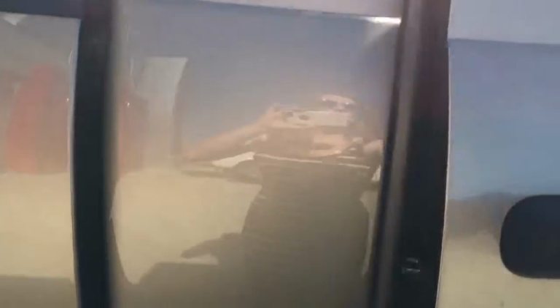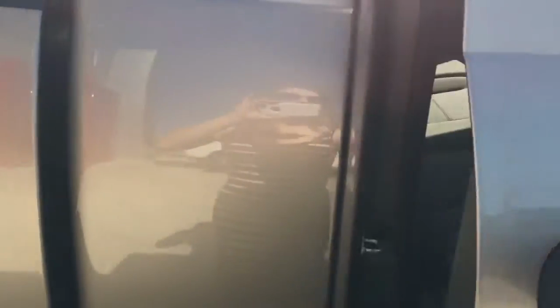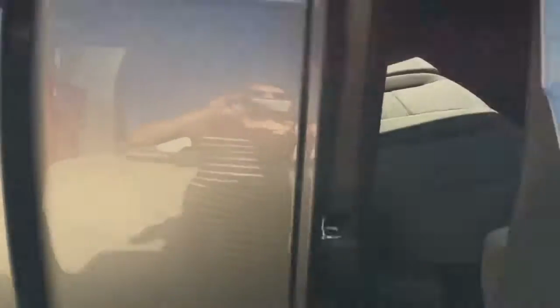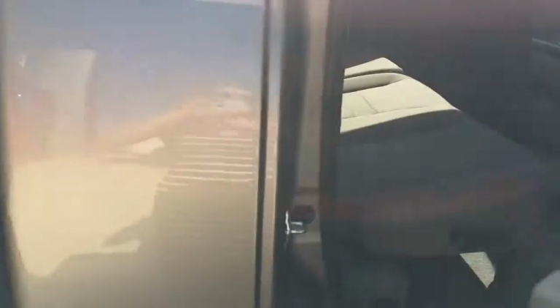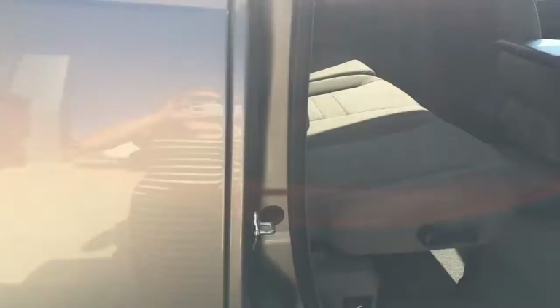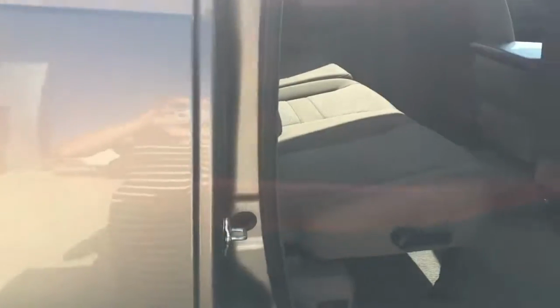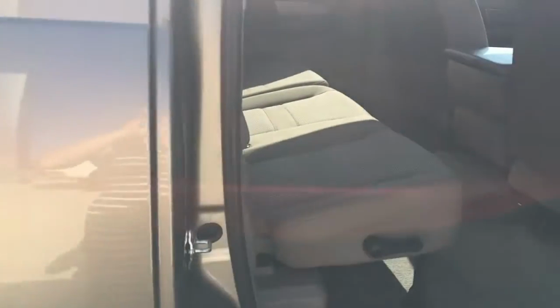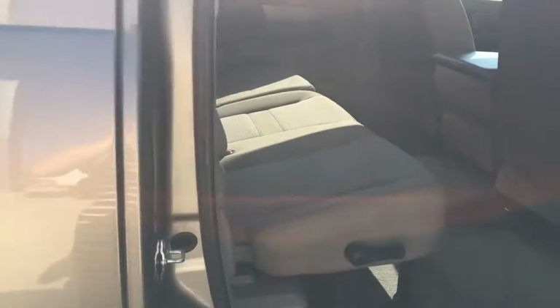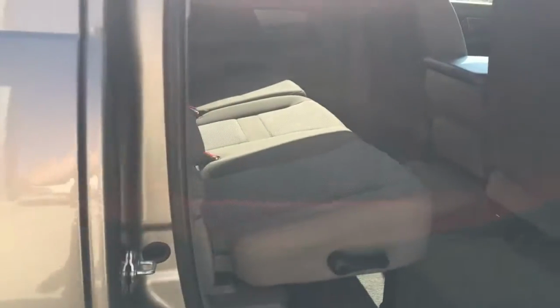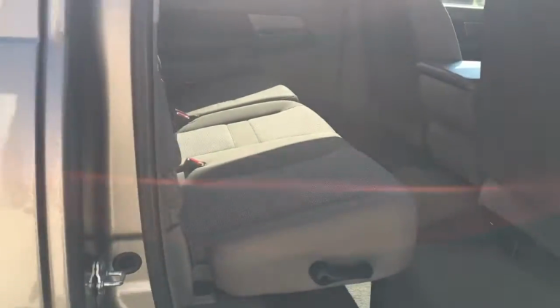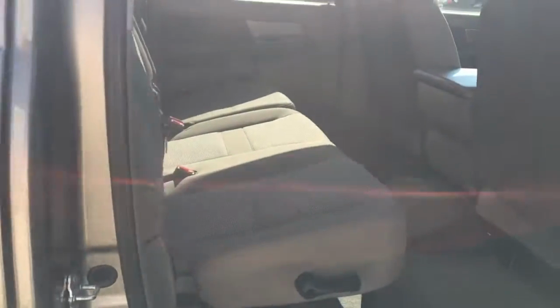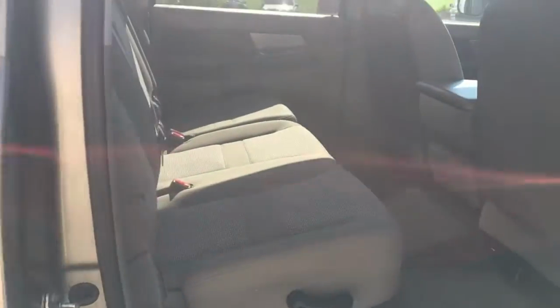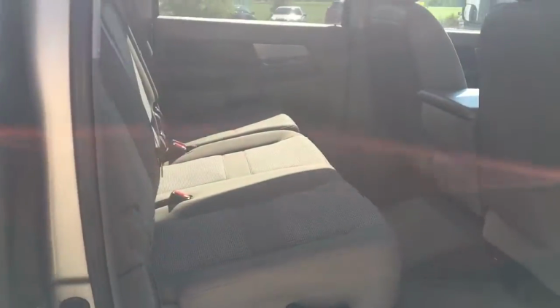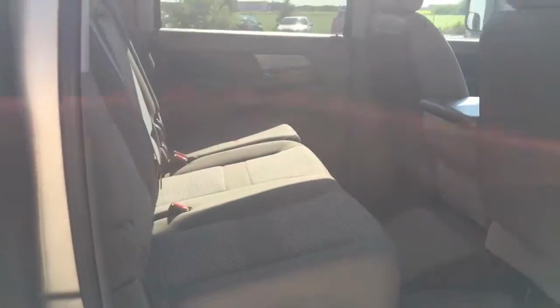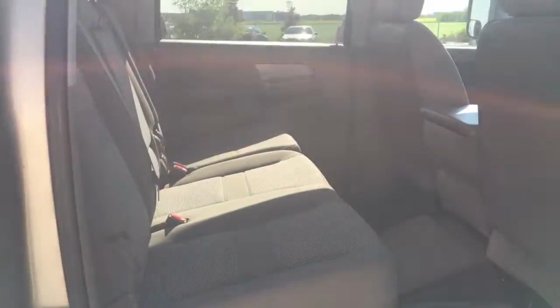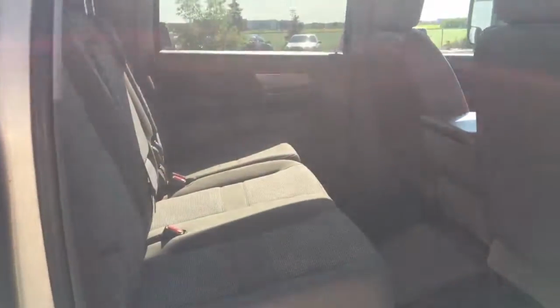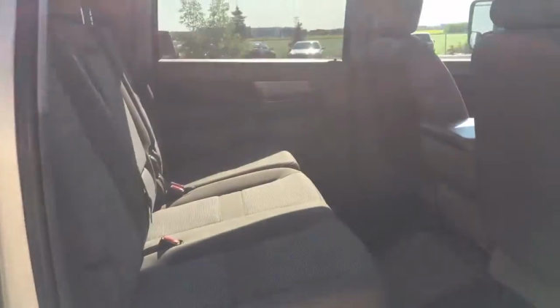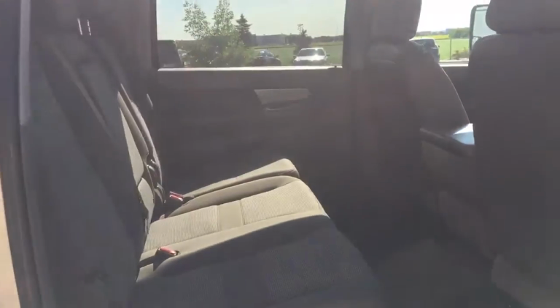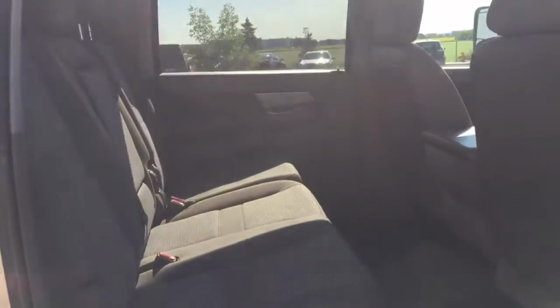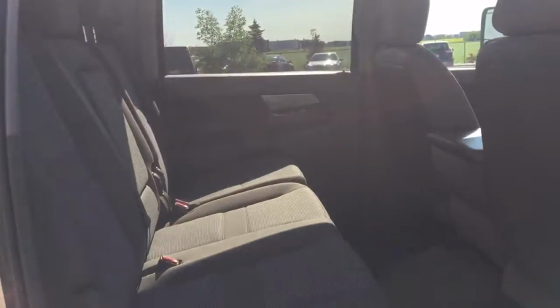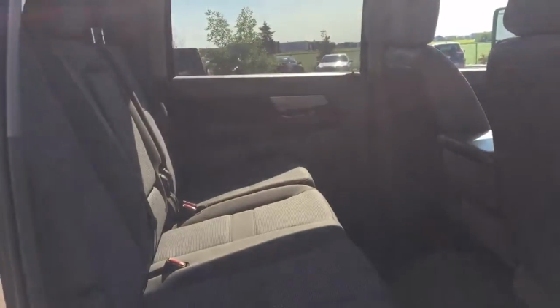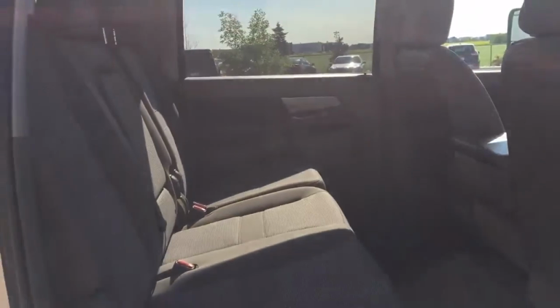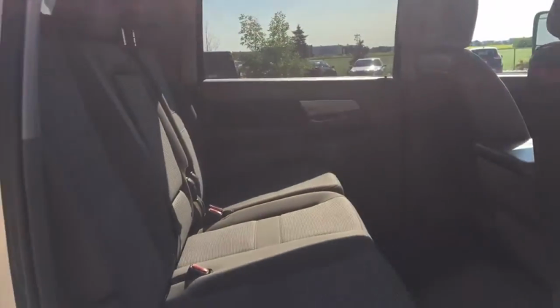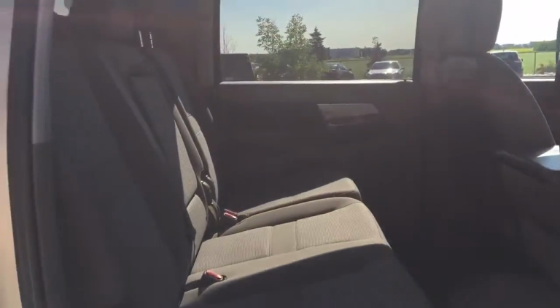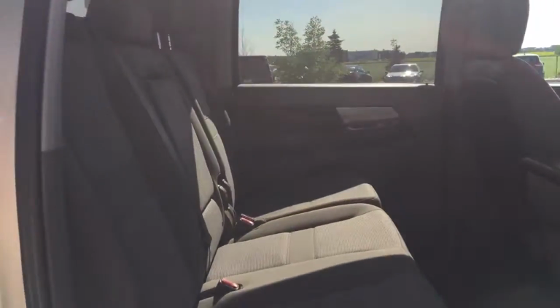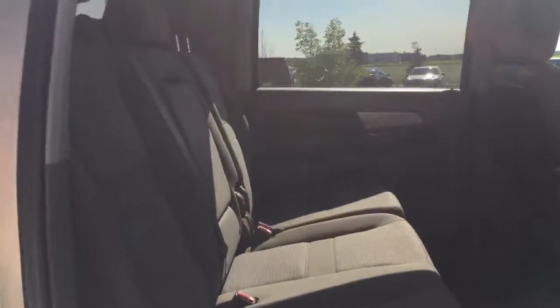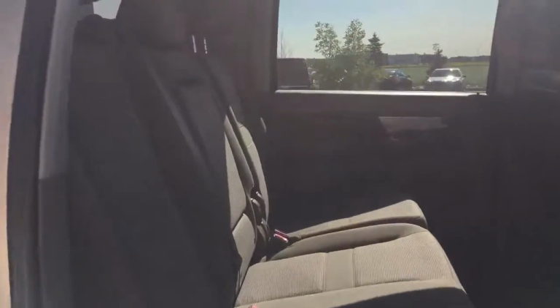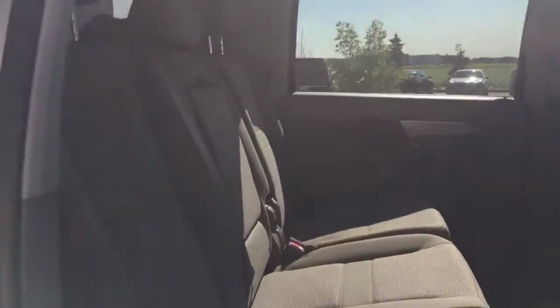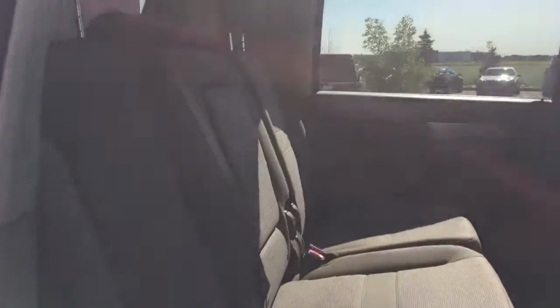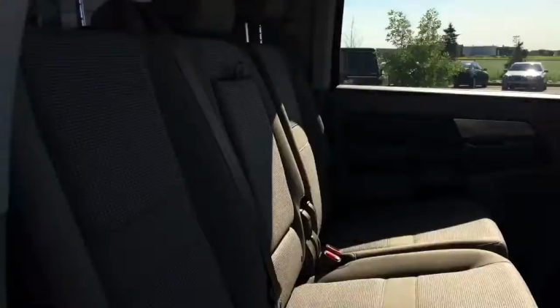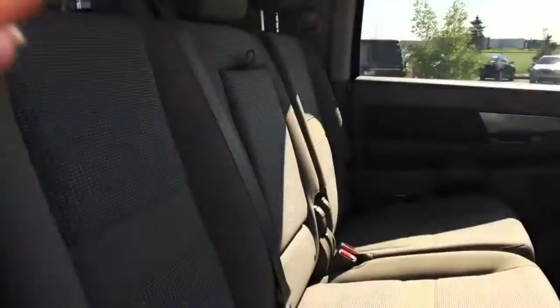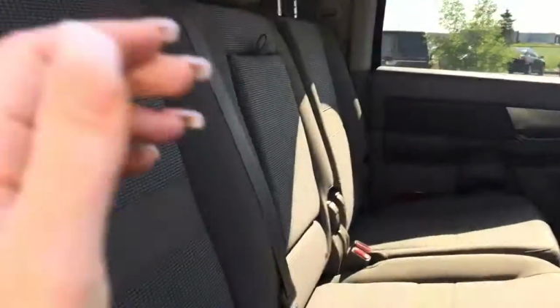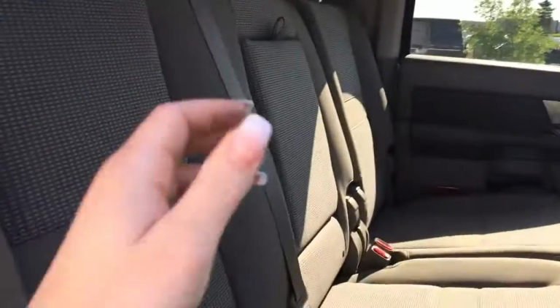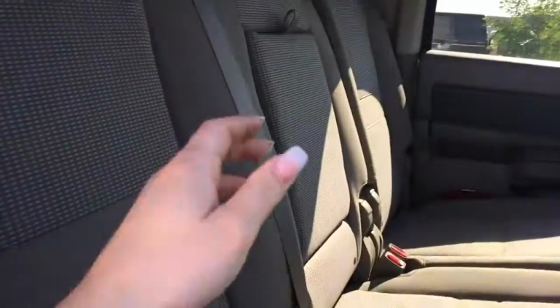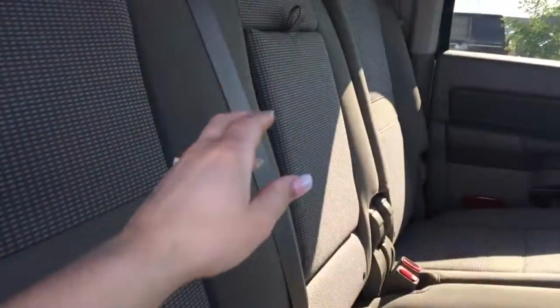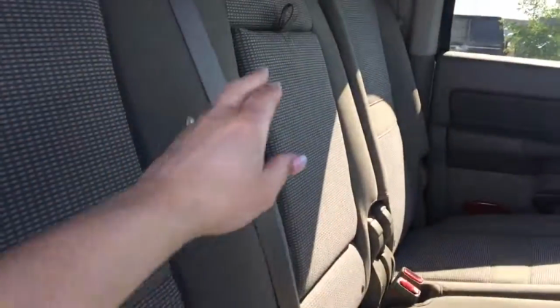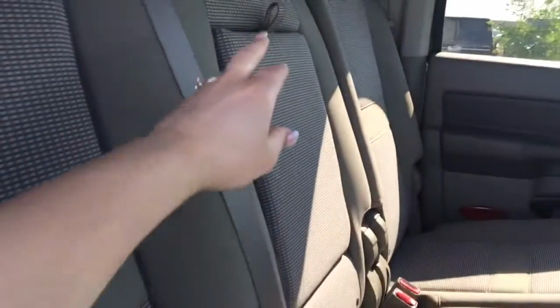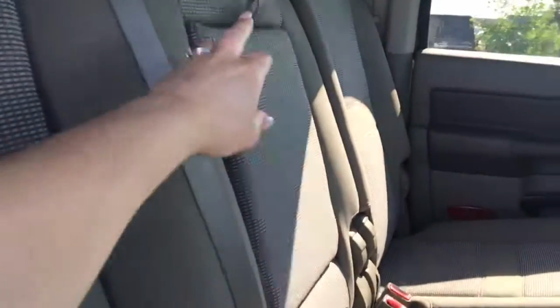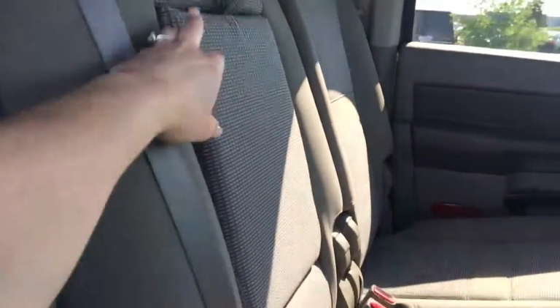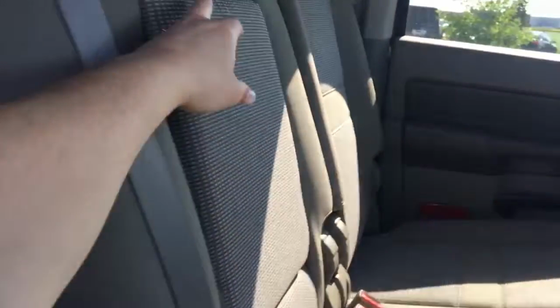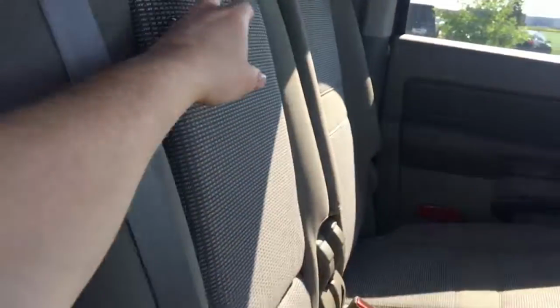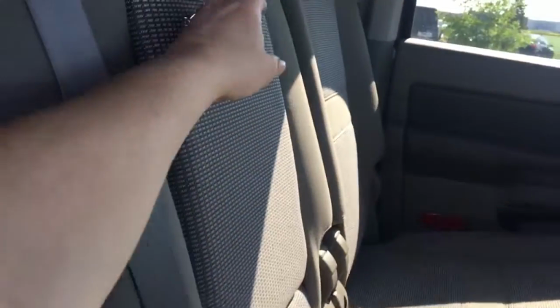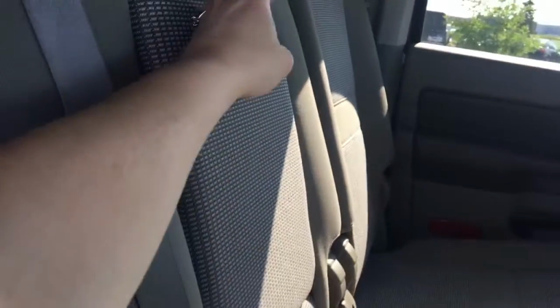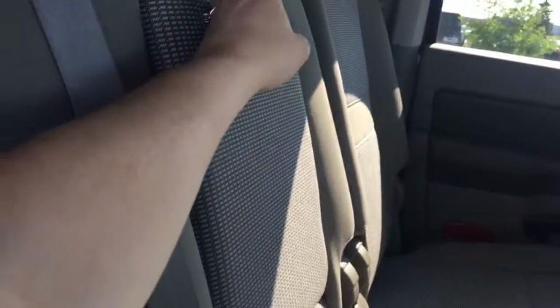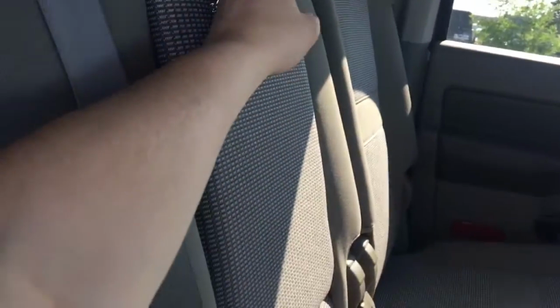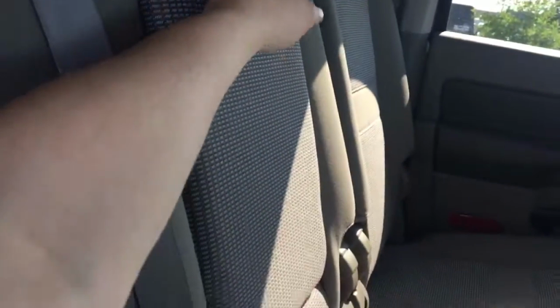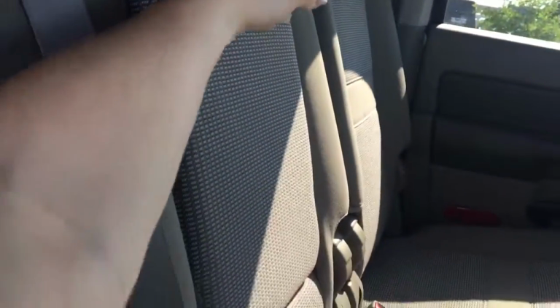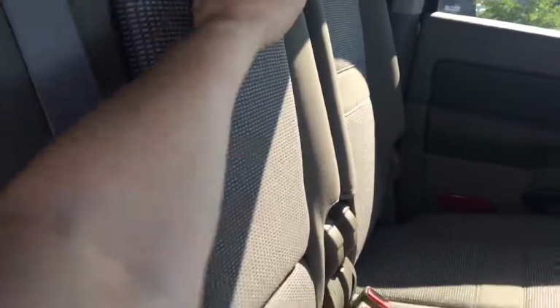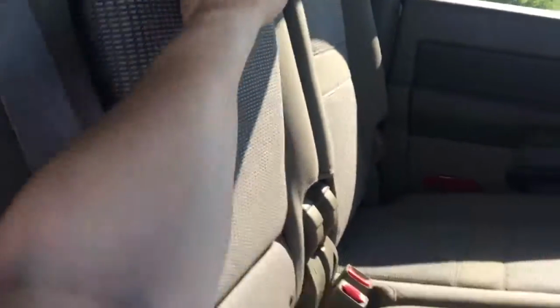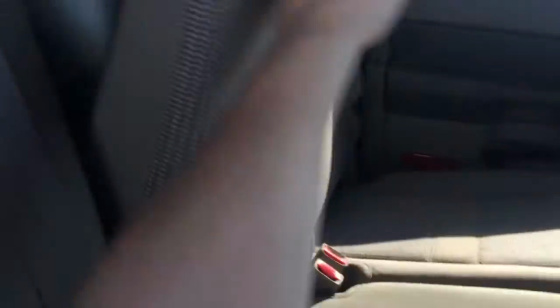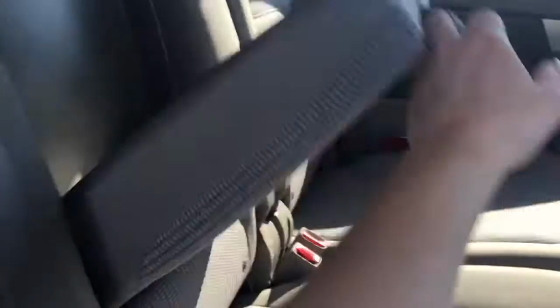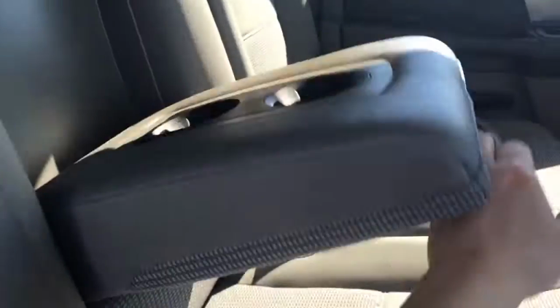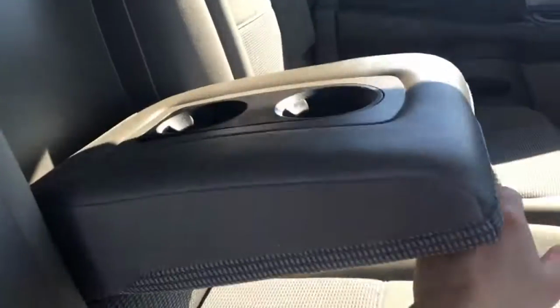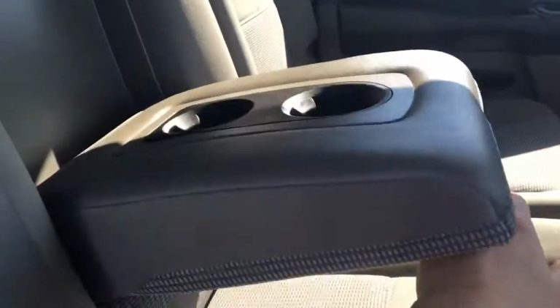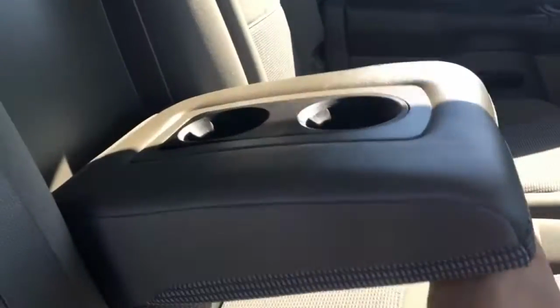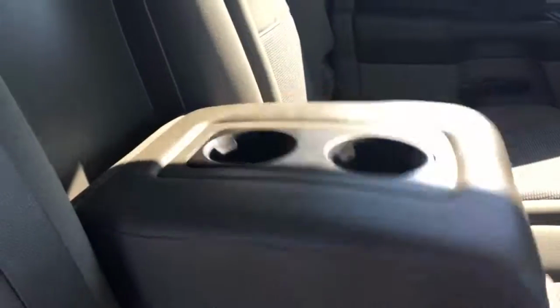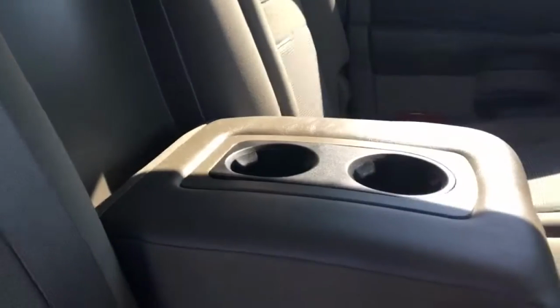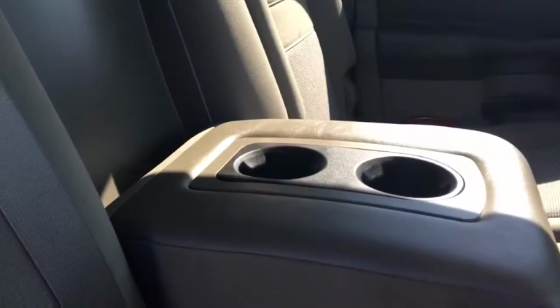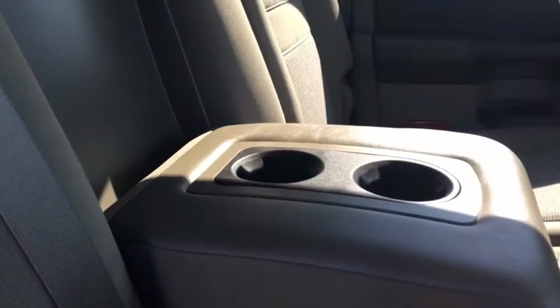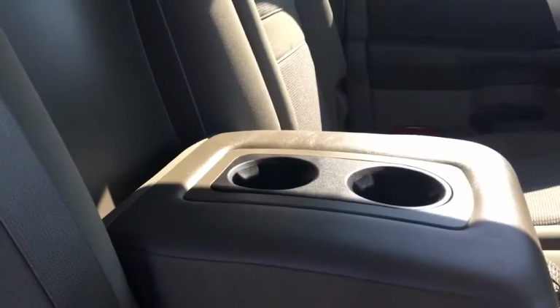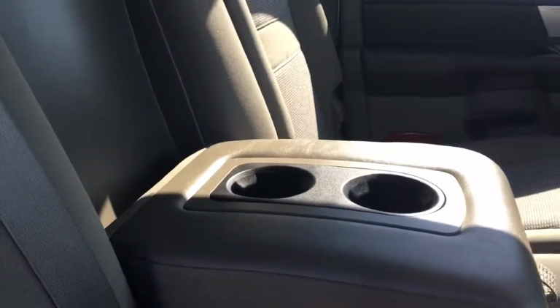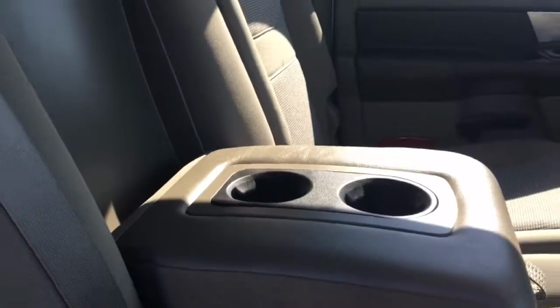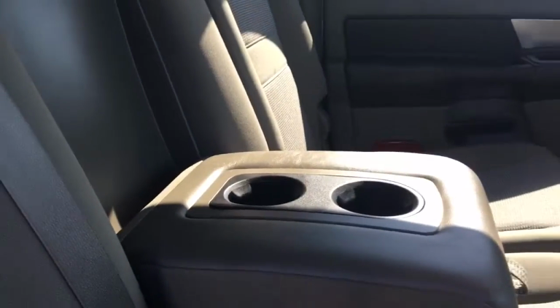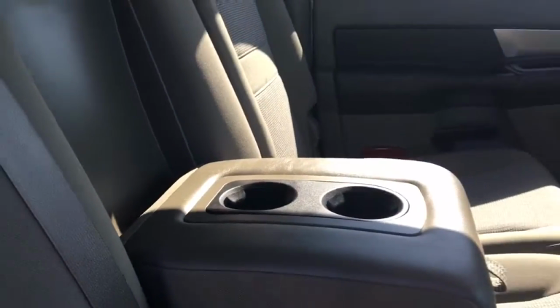Give me another quick peek in the back here. Now this middle seat does fold down, just to give you some more cup holders in the back.